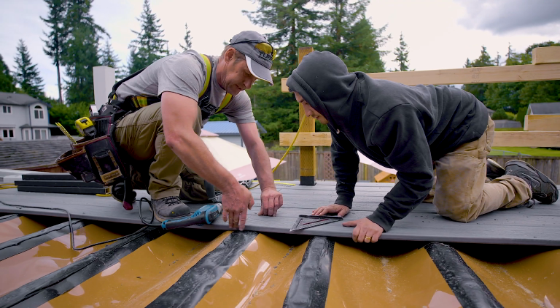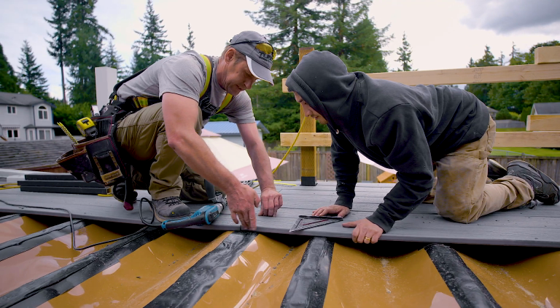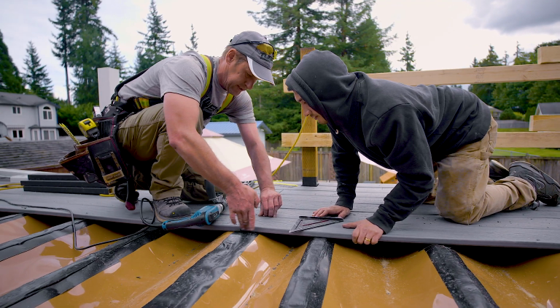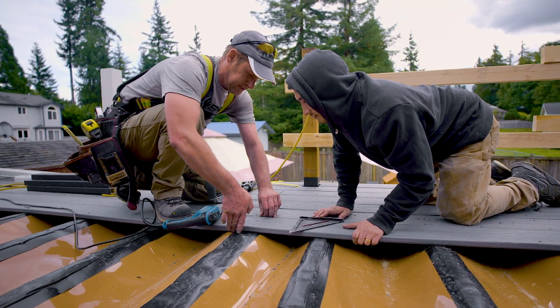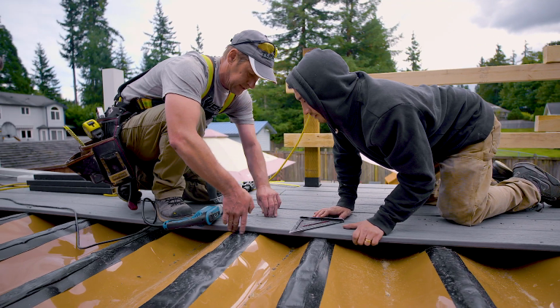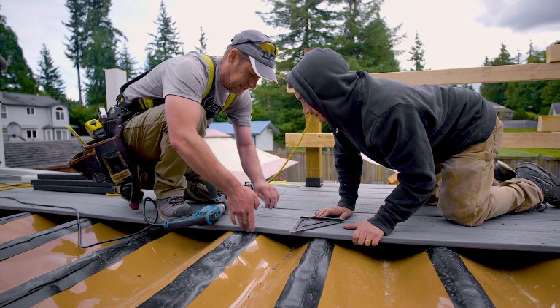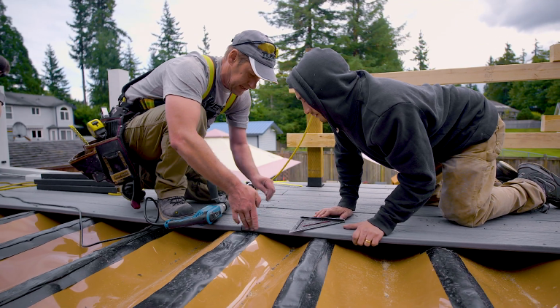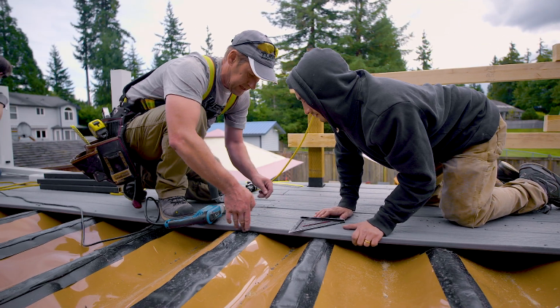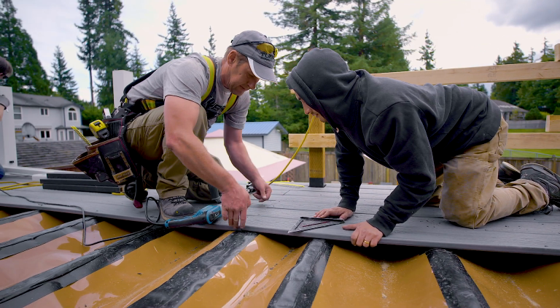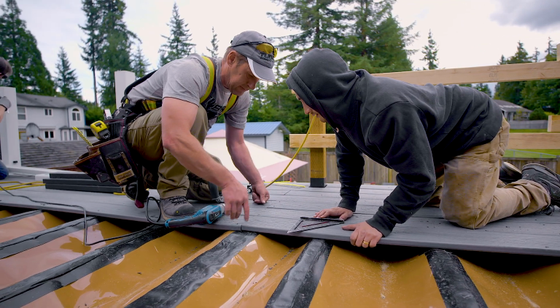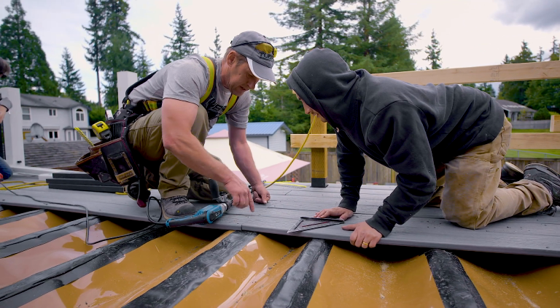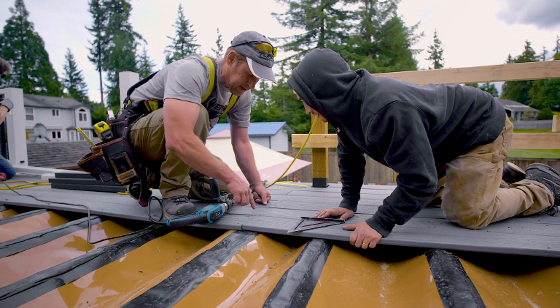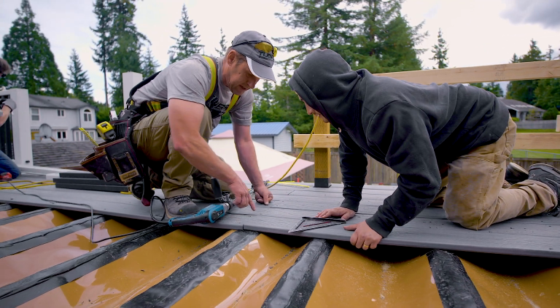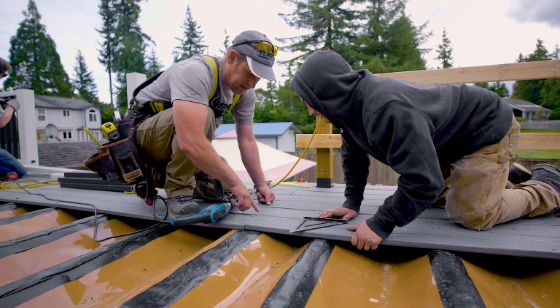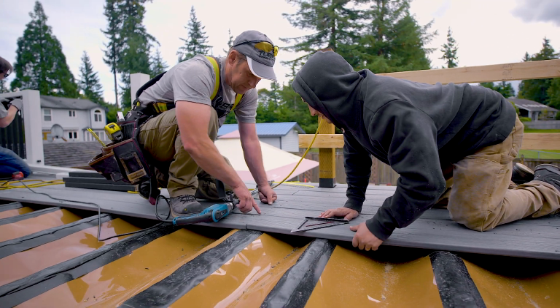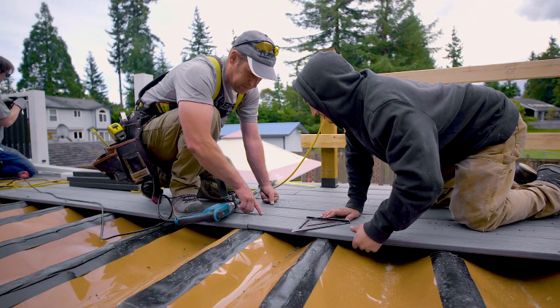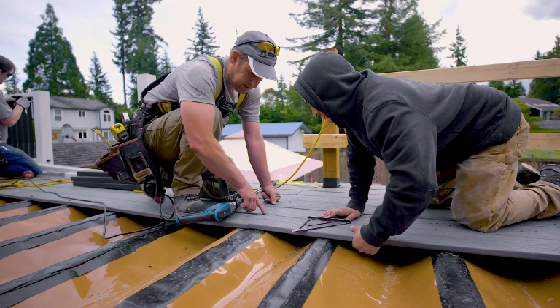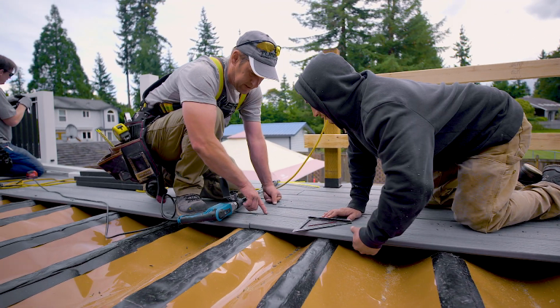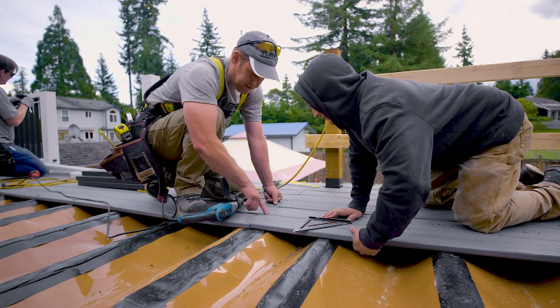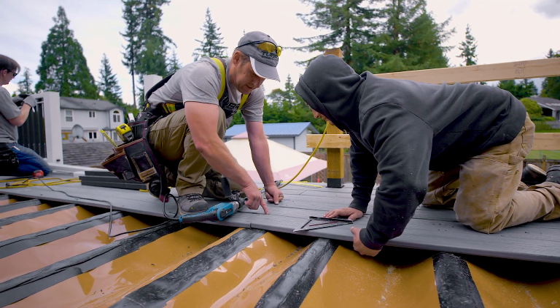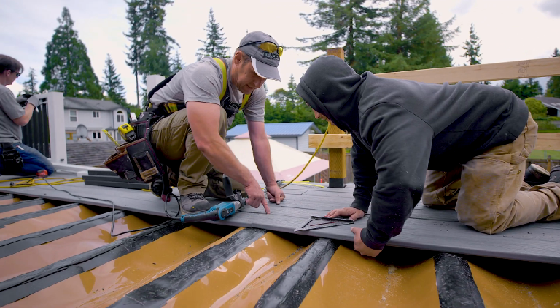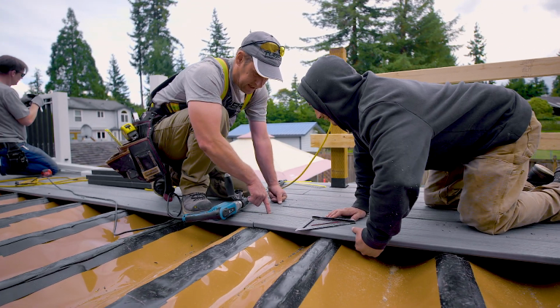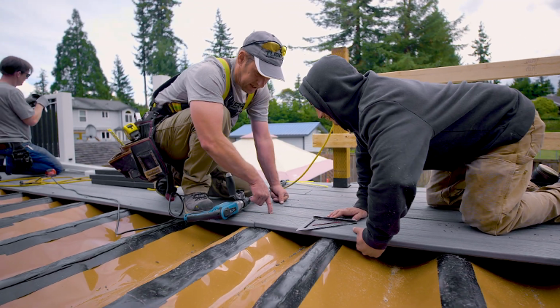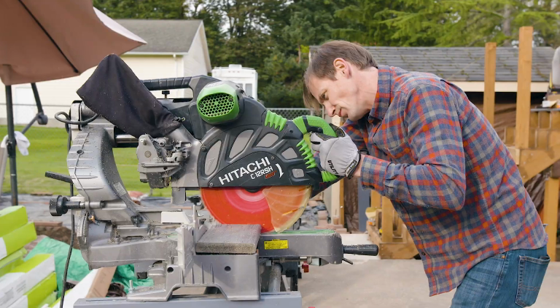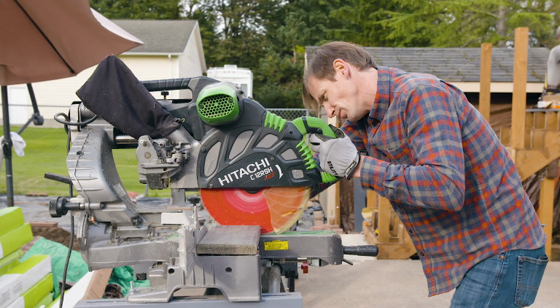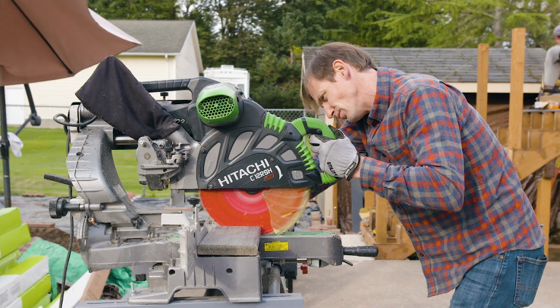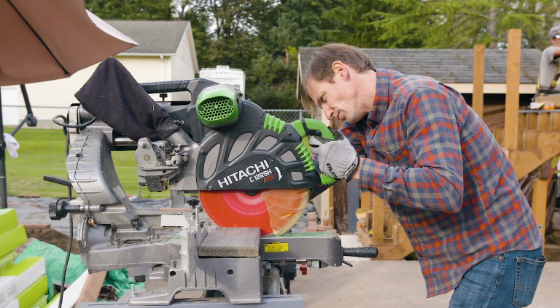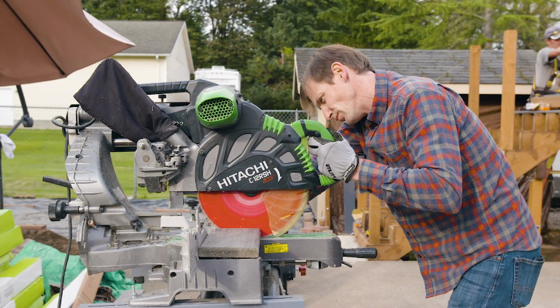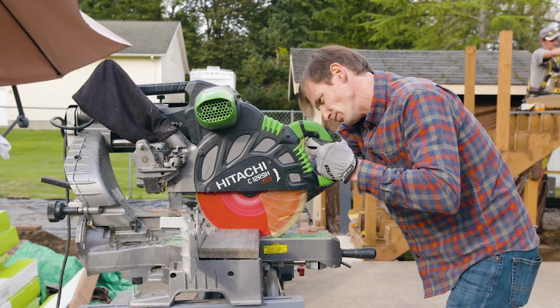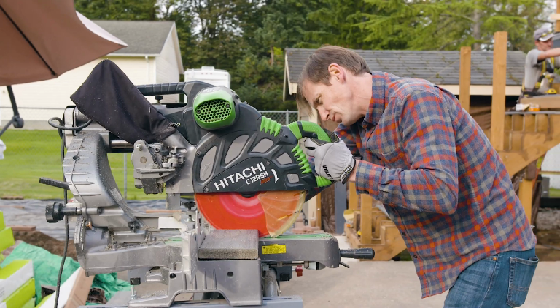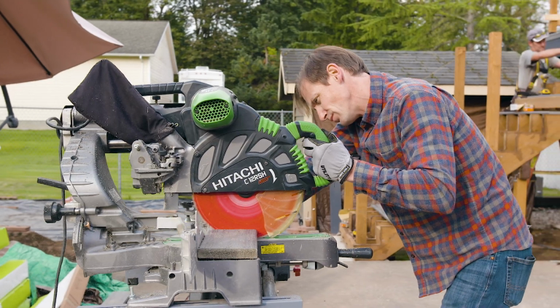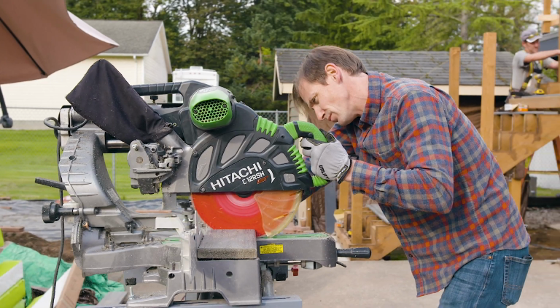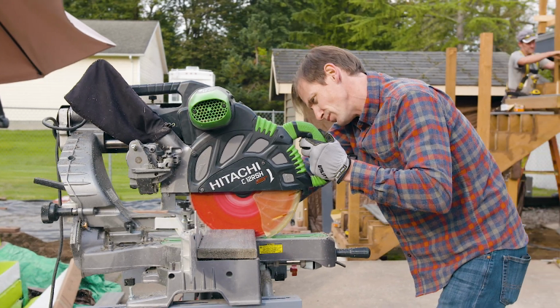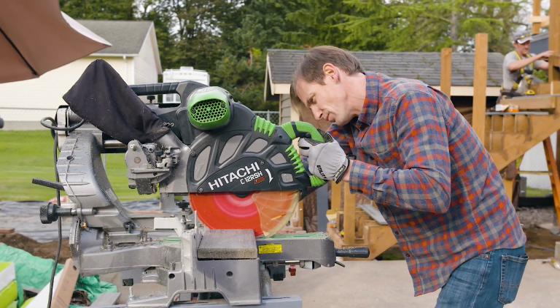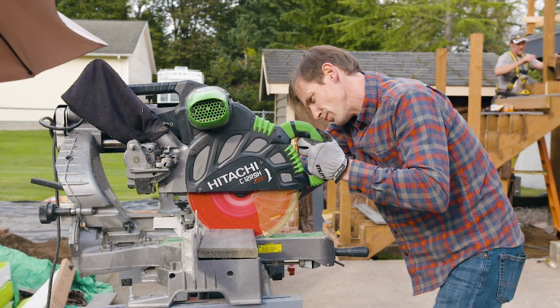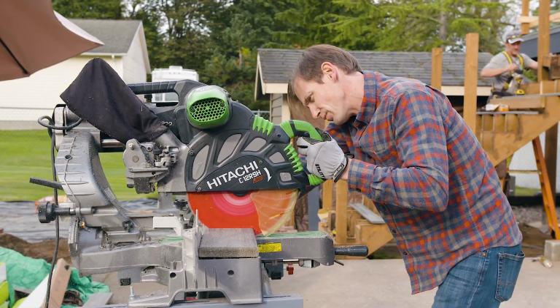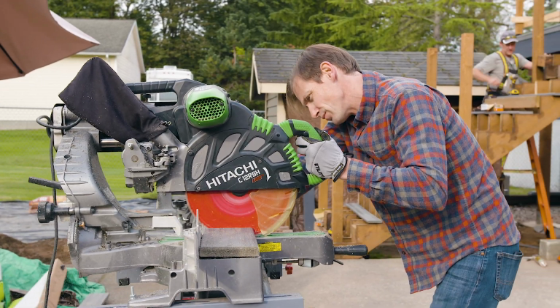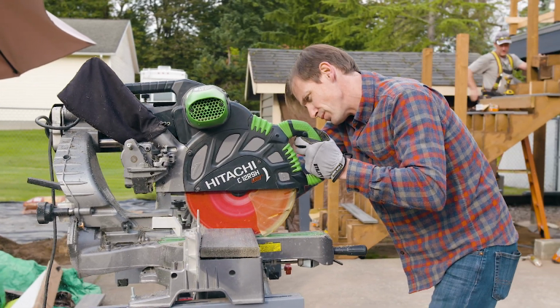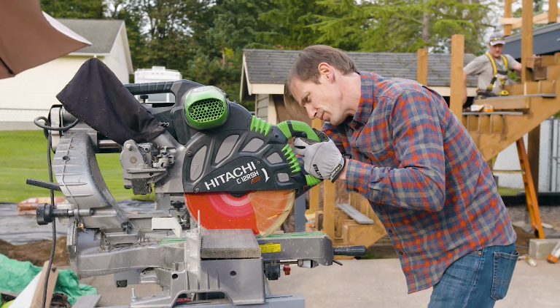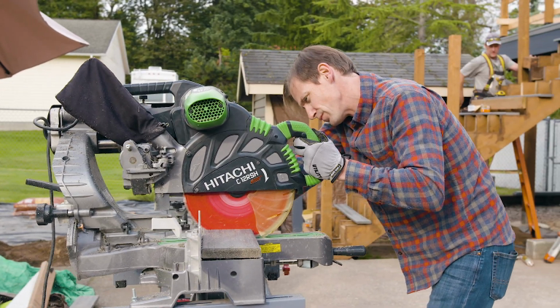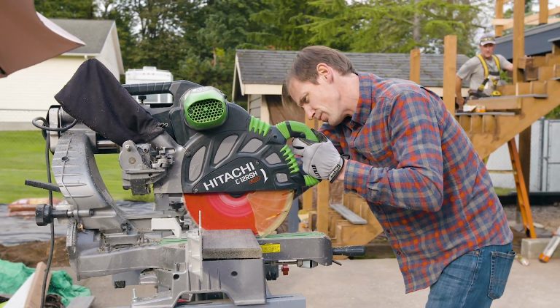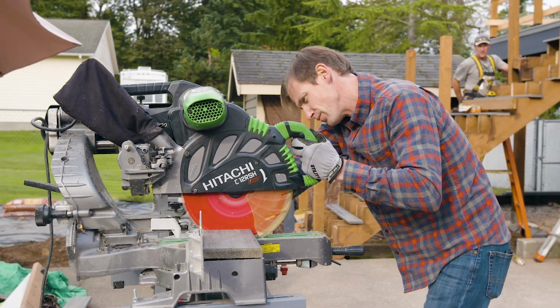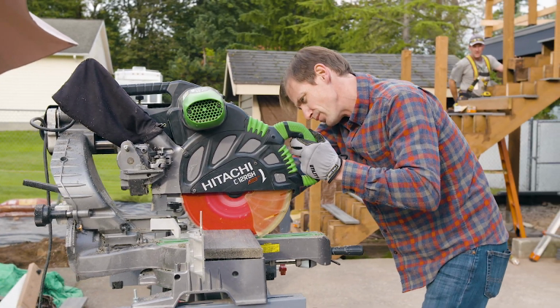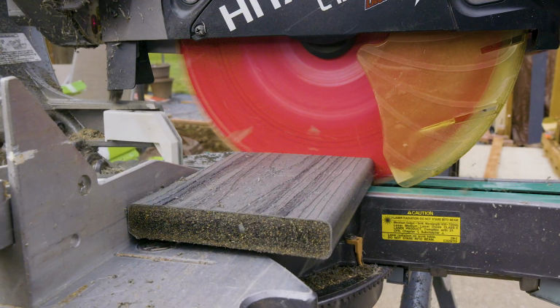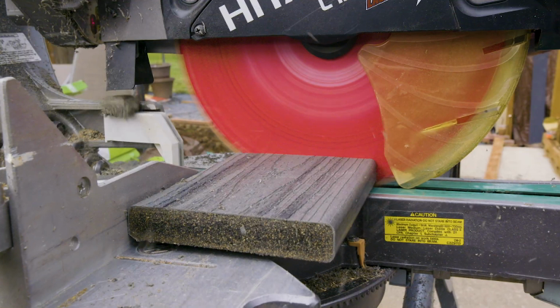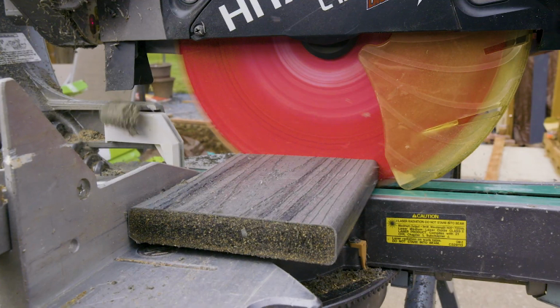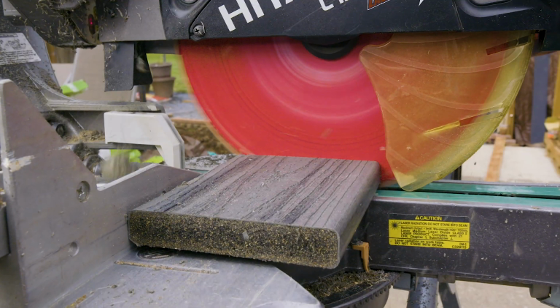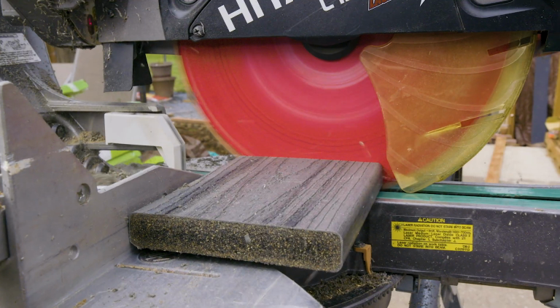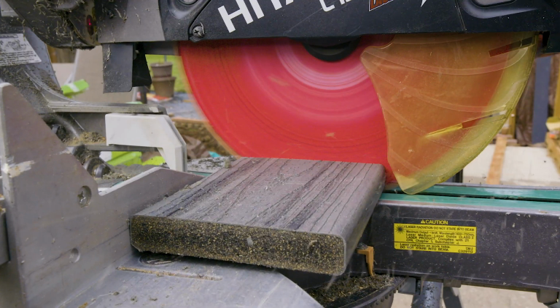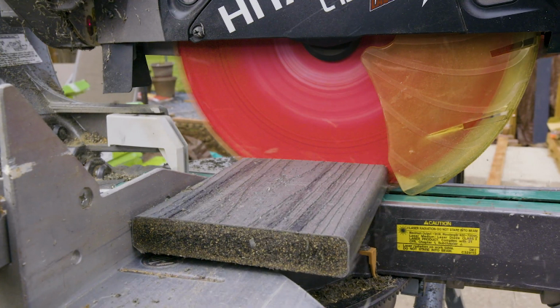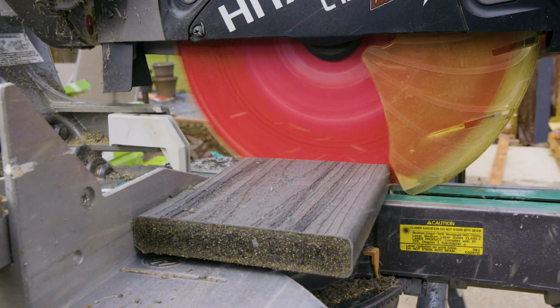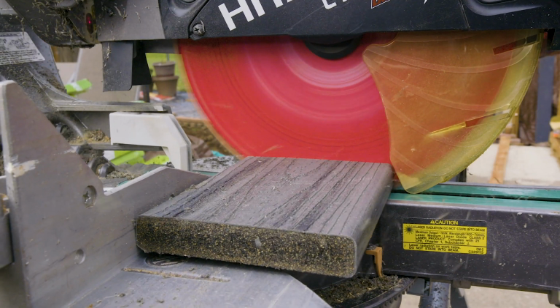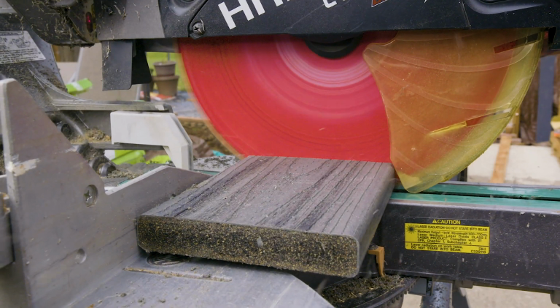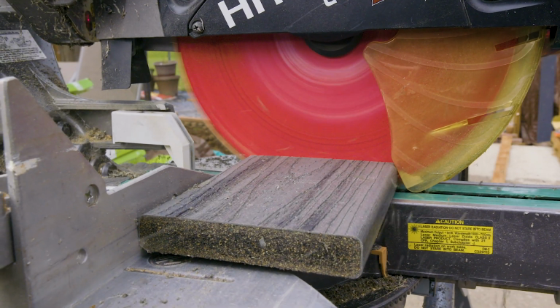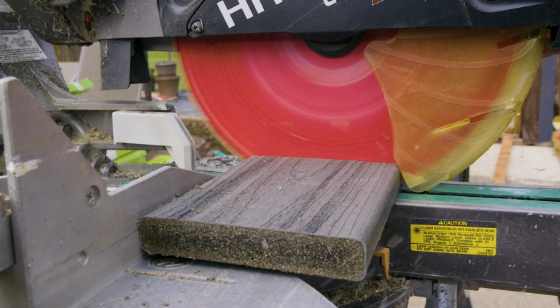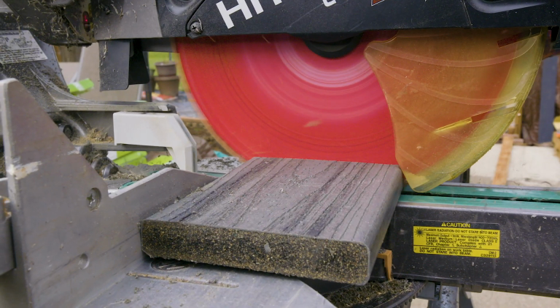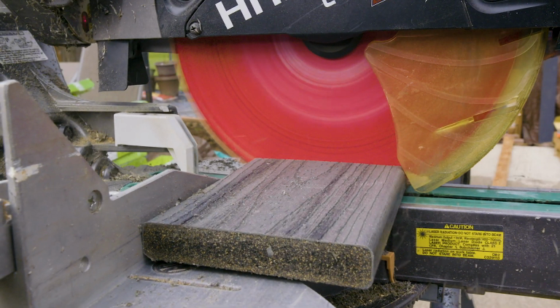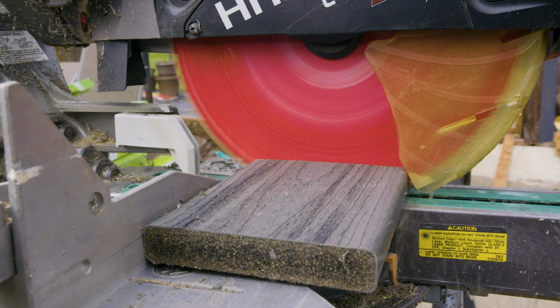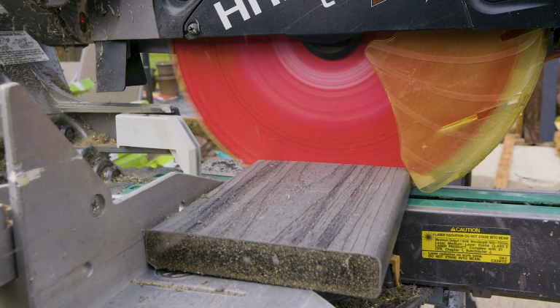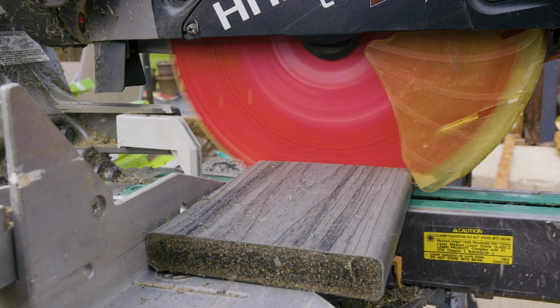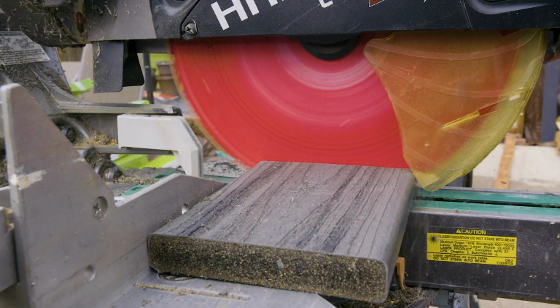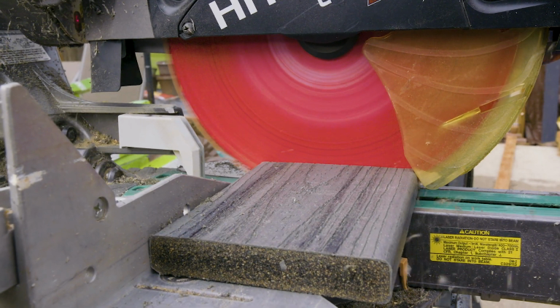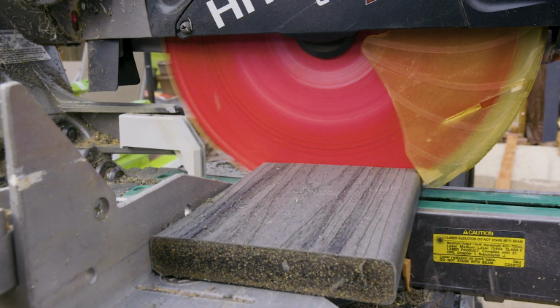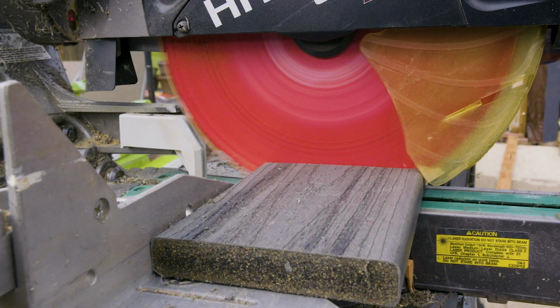When selecting a material for your deck surface, it's important to consider your budget, your deck's design, and your region's weather and lumber availability.